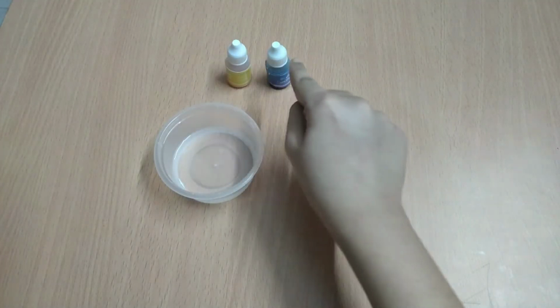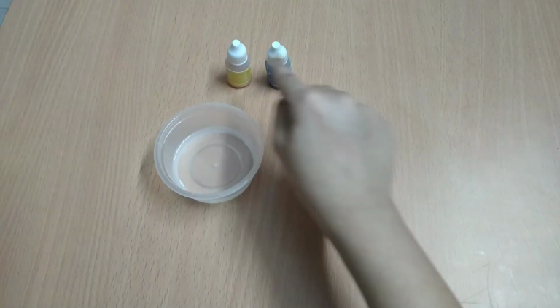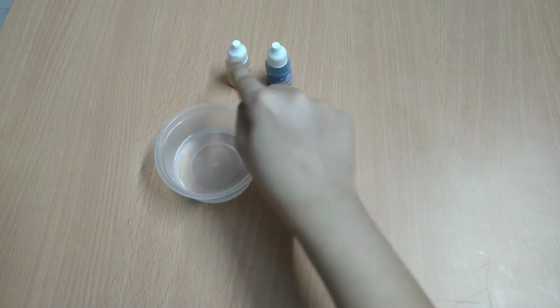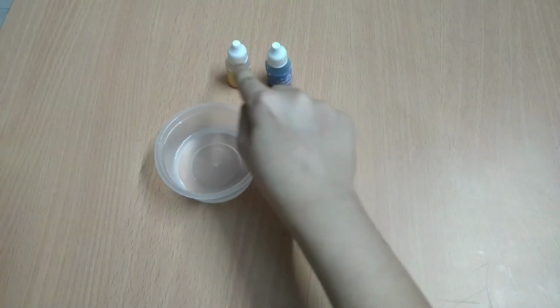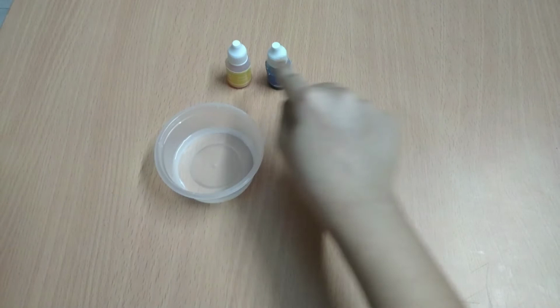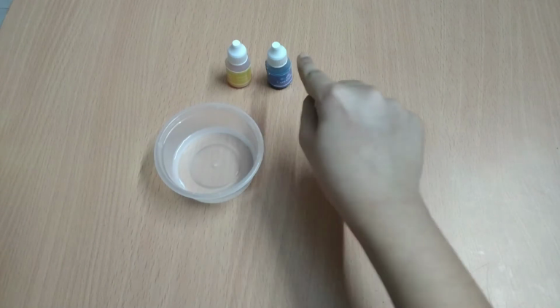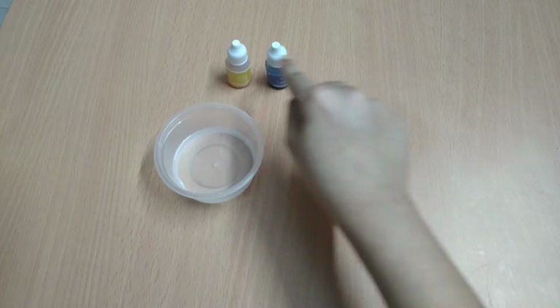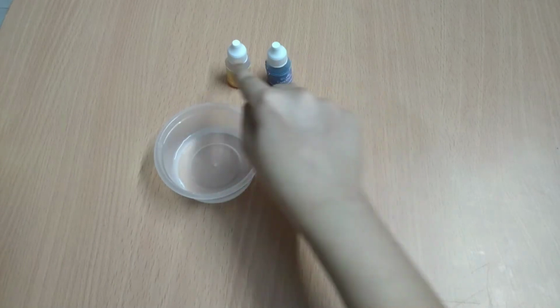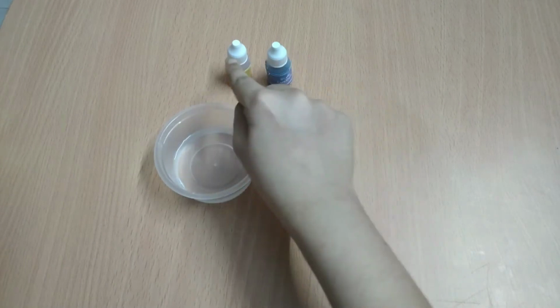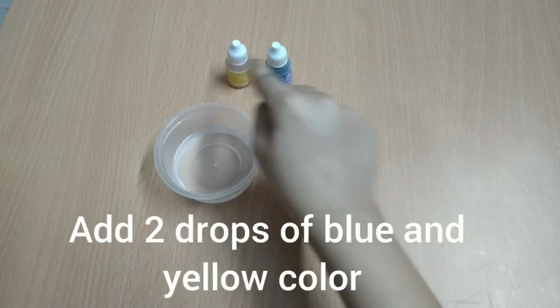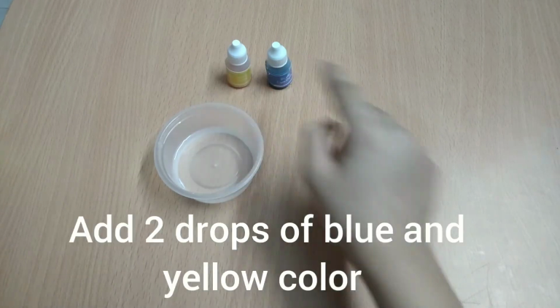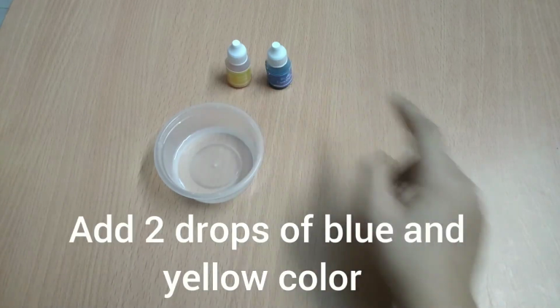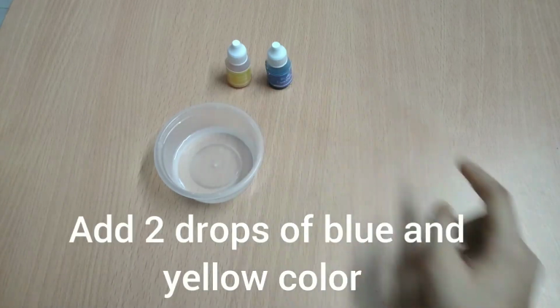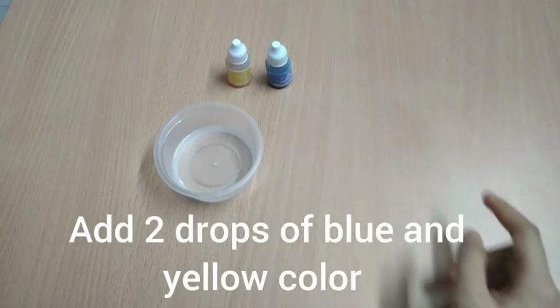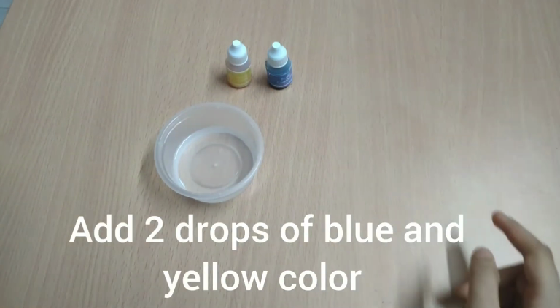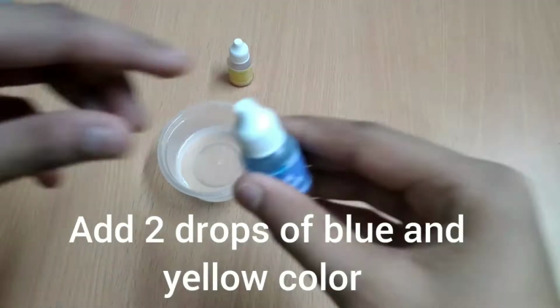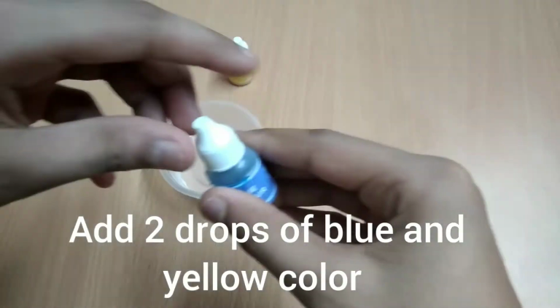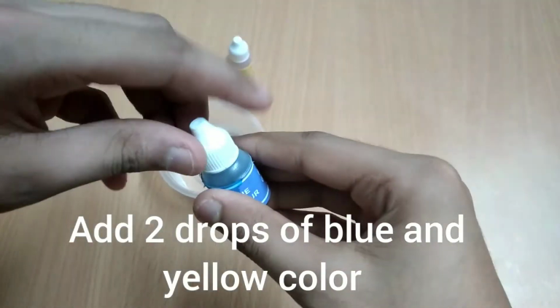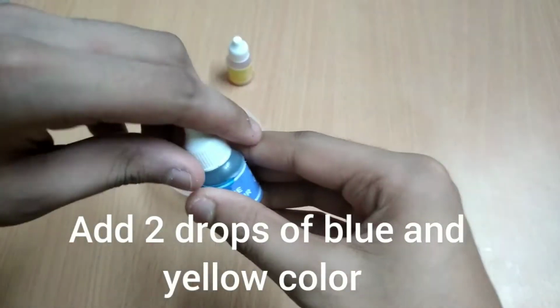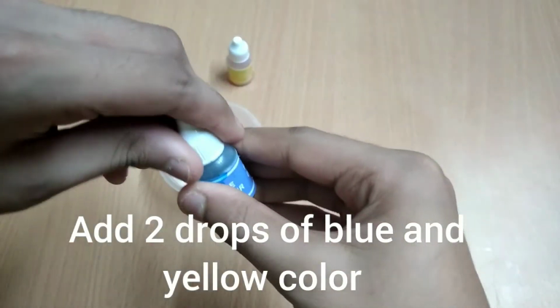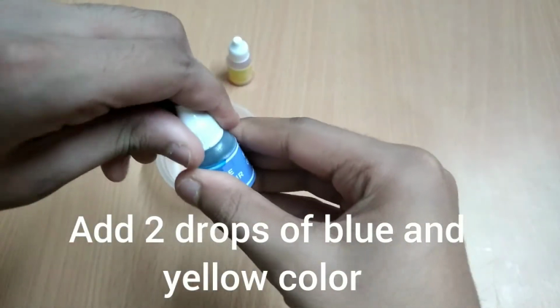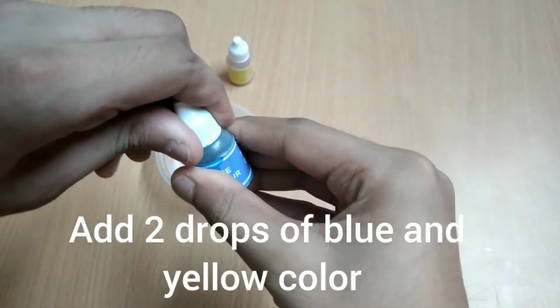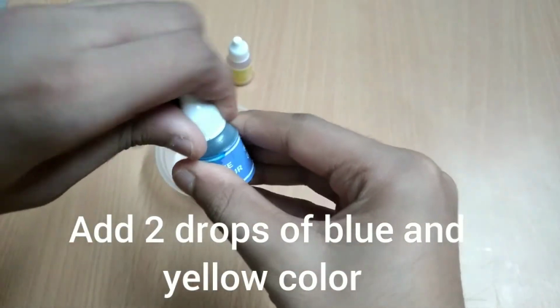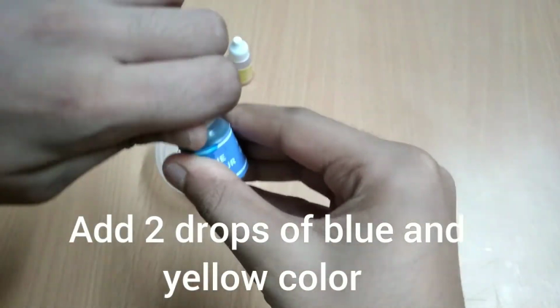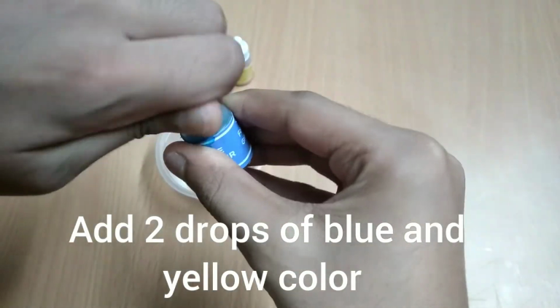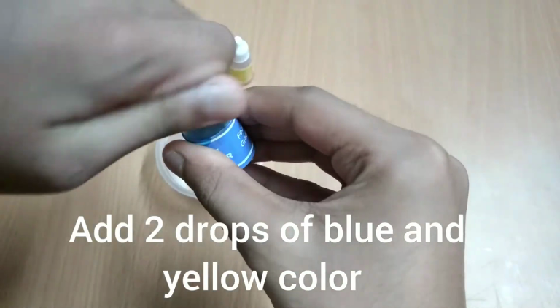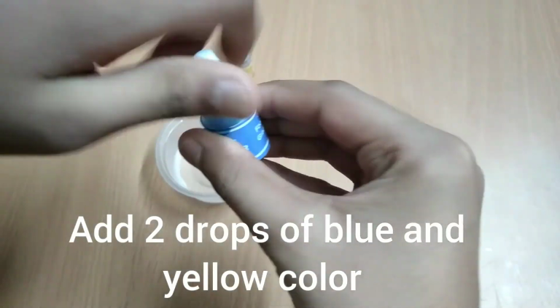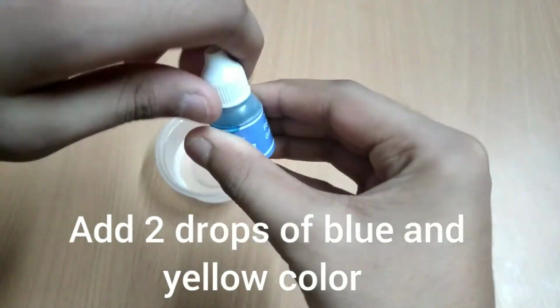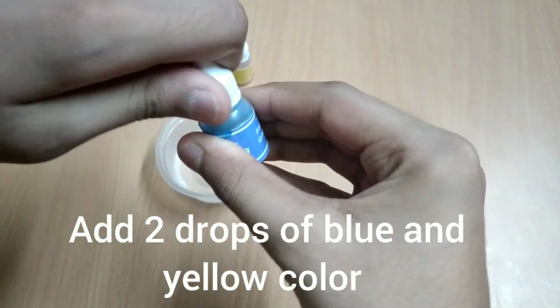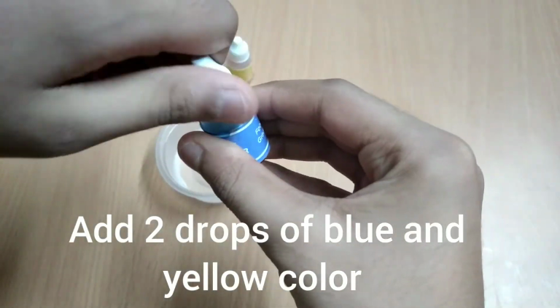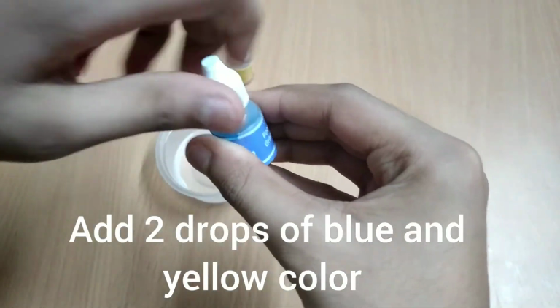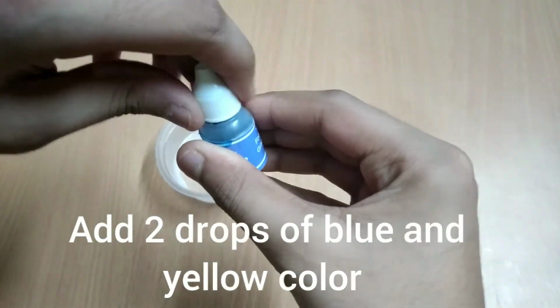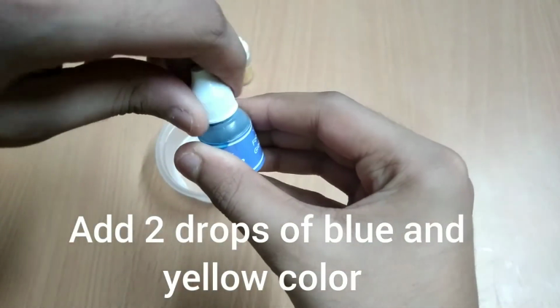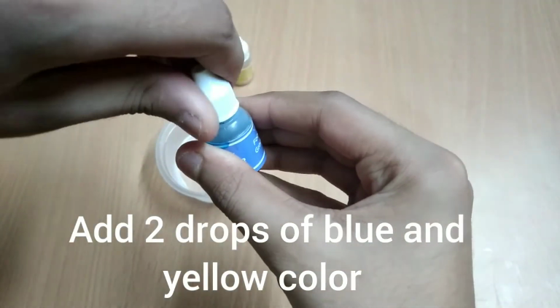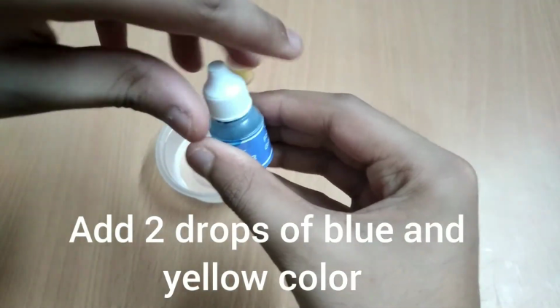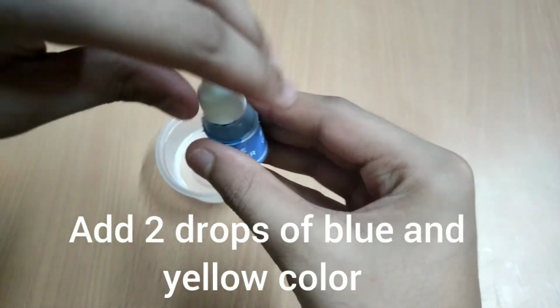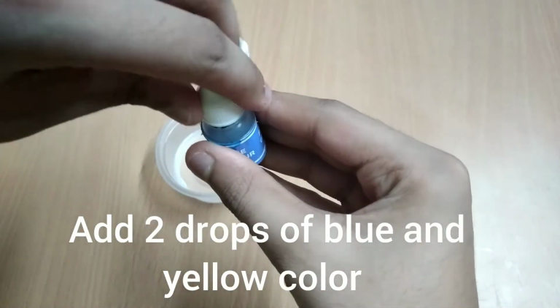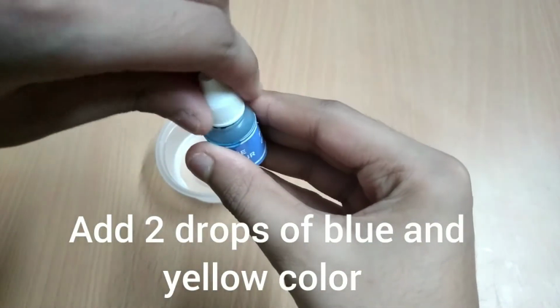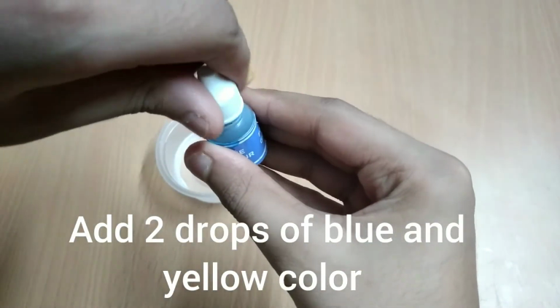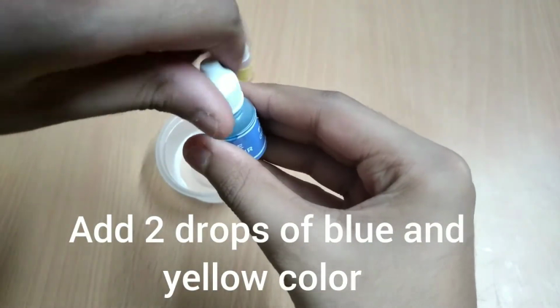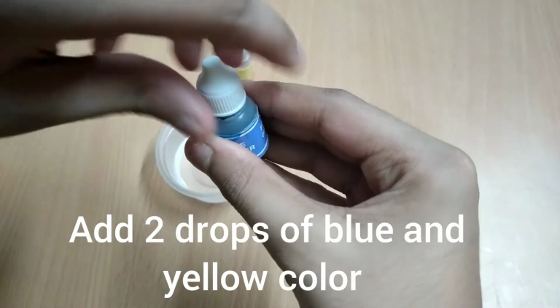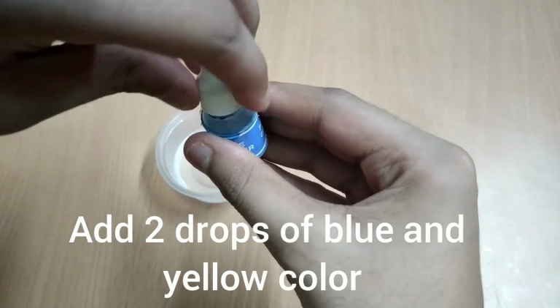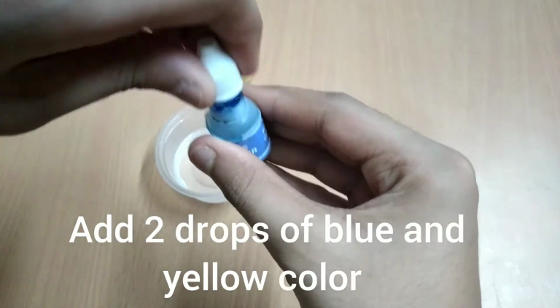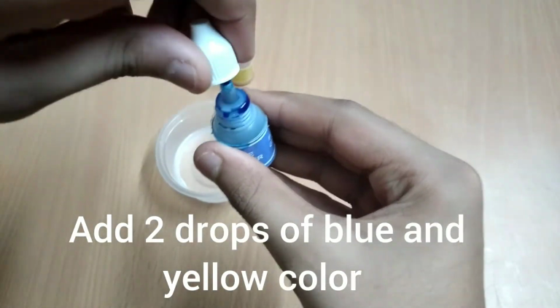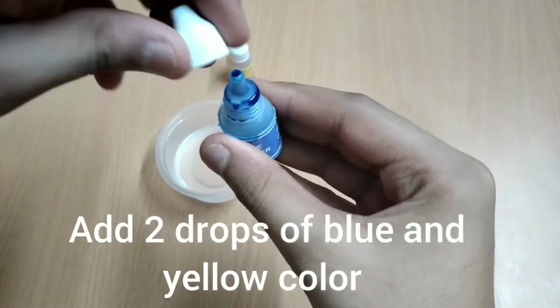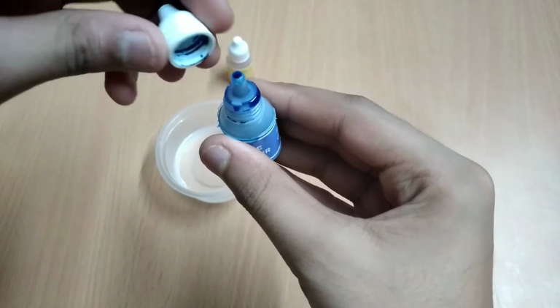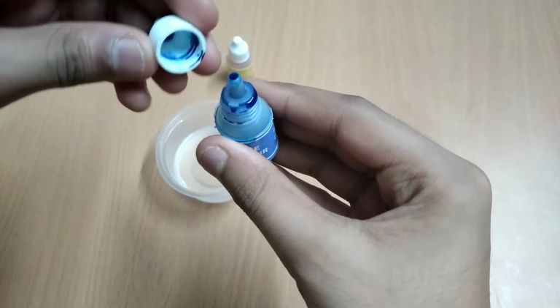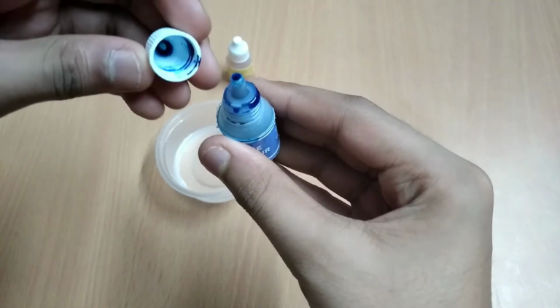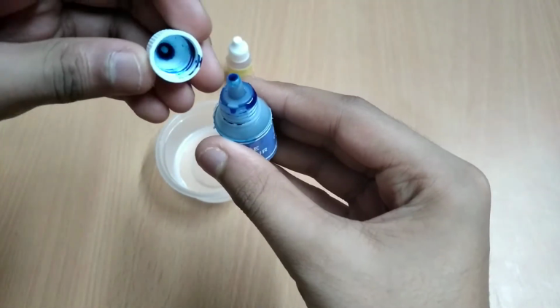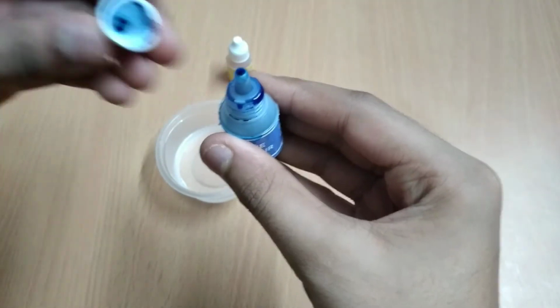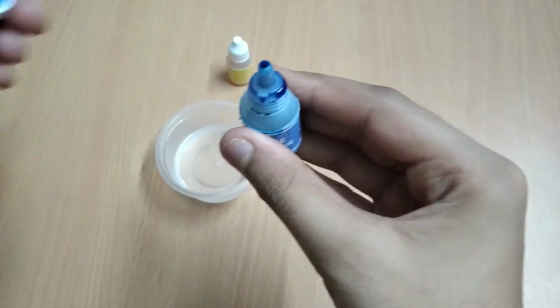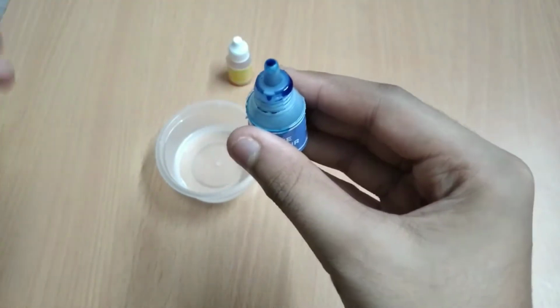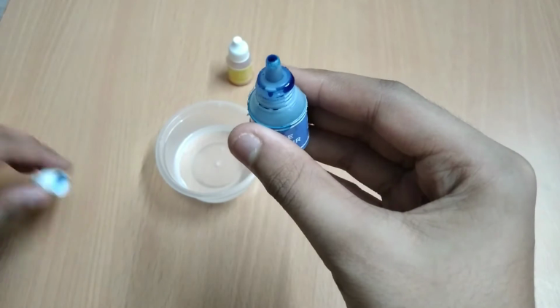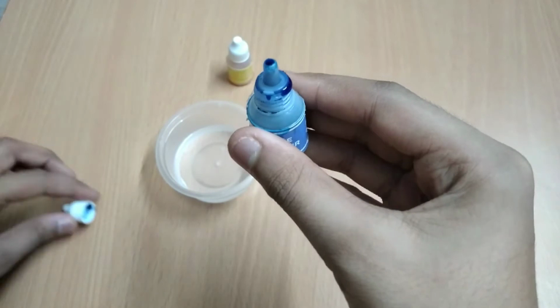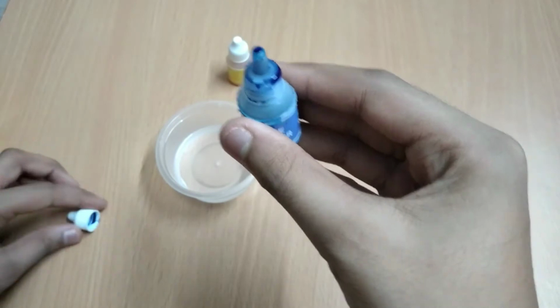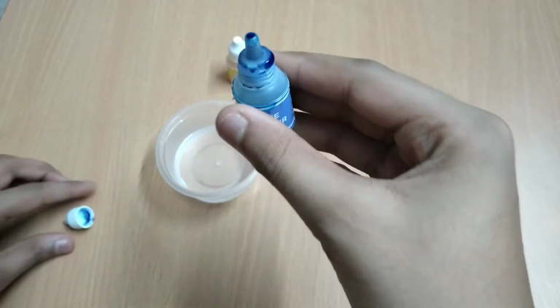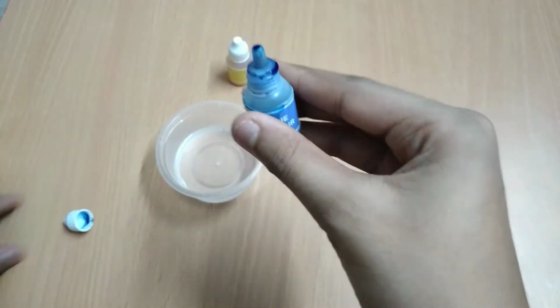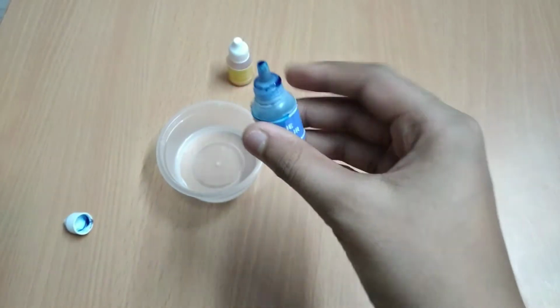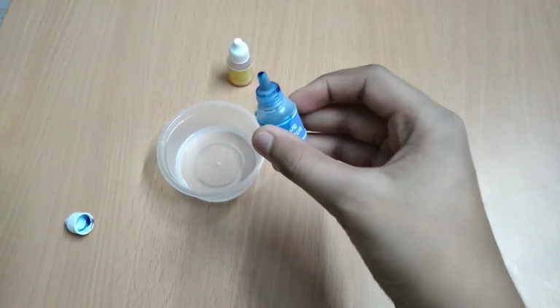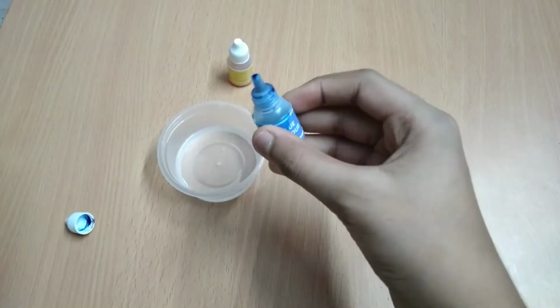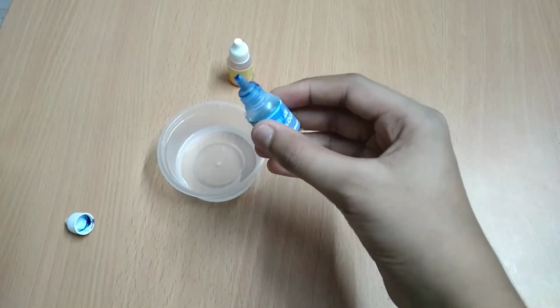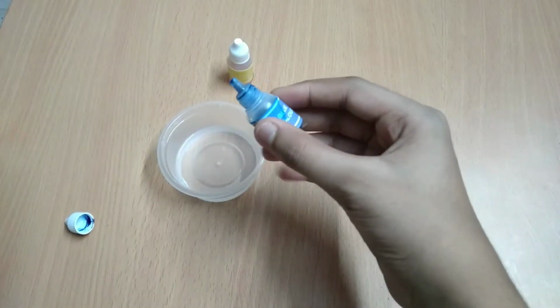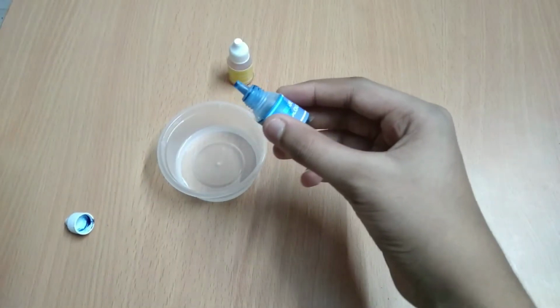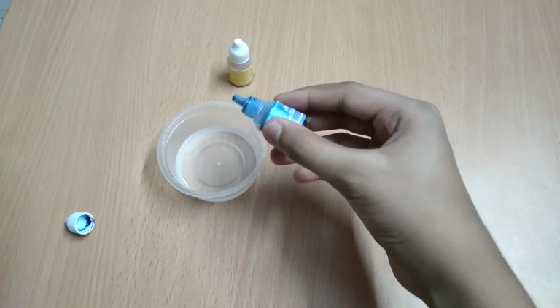Add two drops of yellow color and two drops of blue color, then mix with the stirring stick for a few seconds.